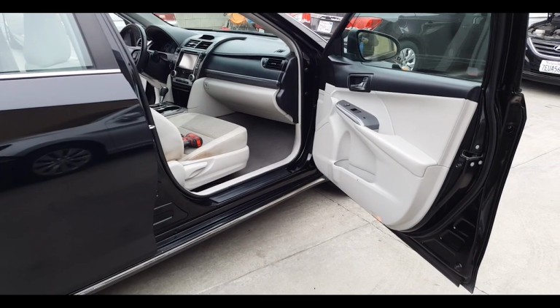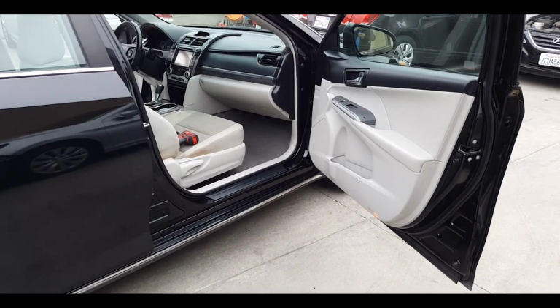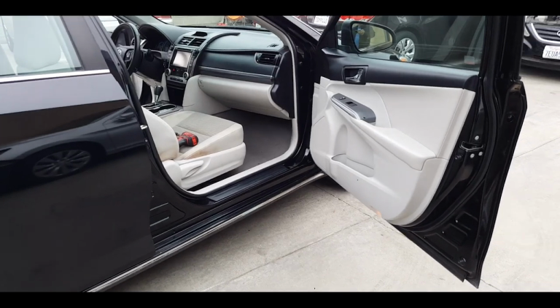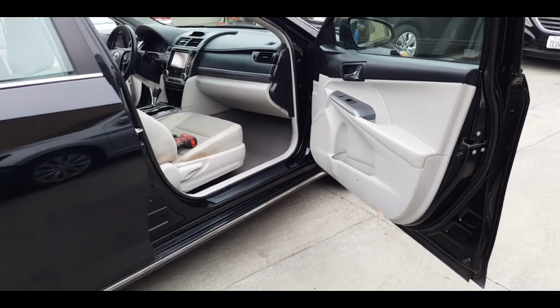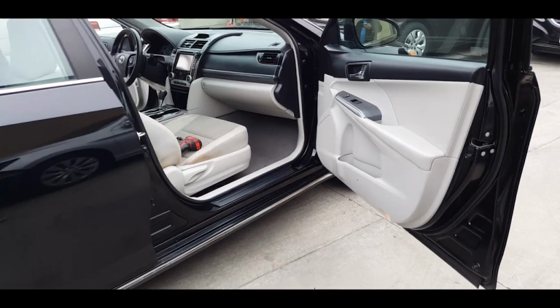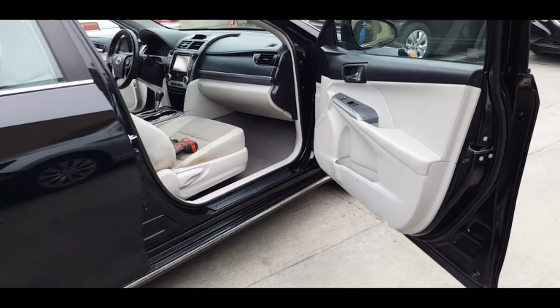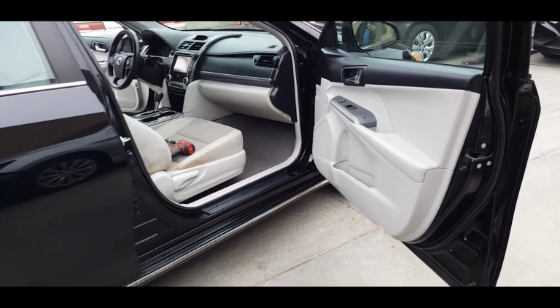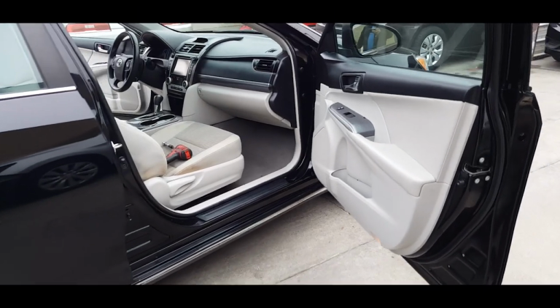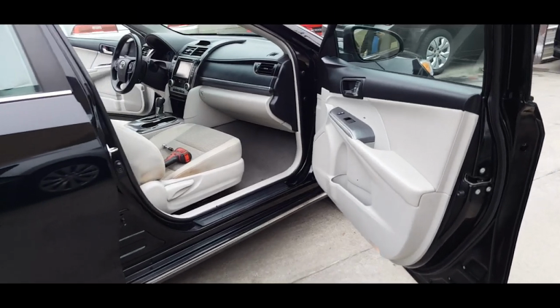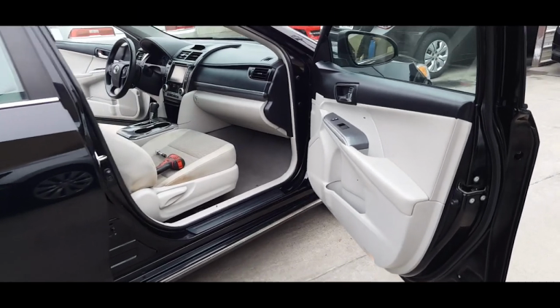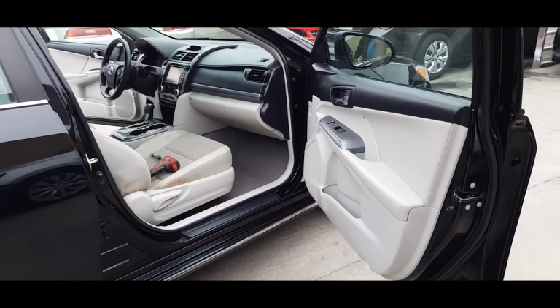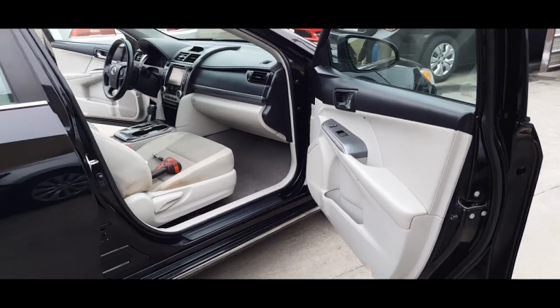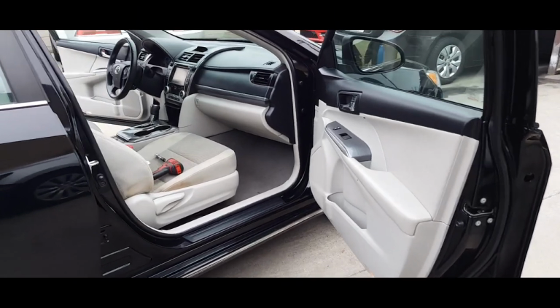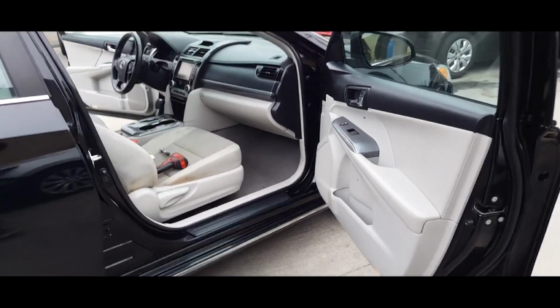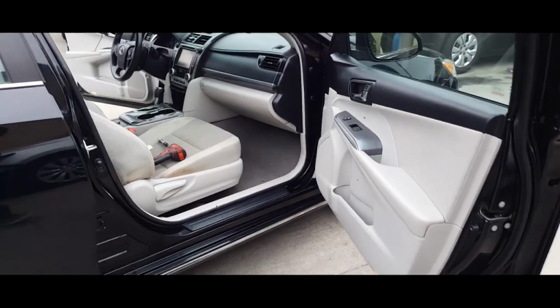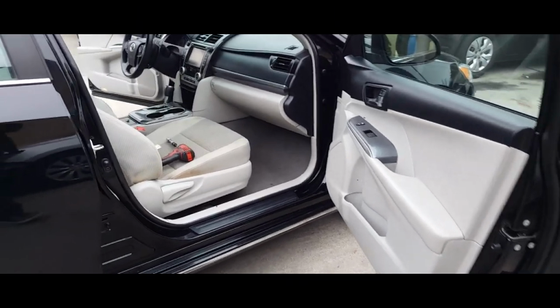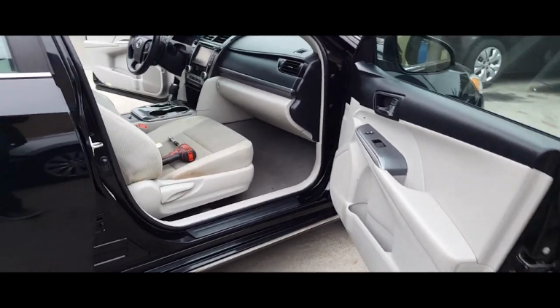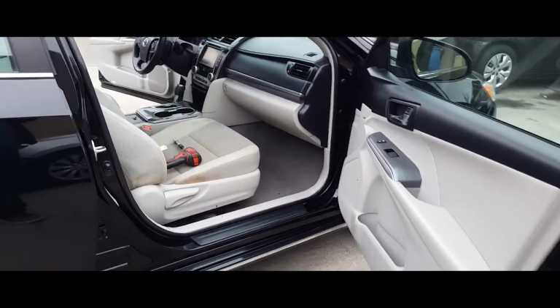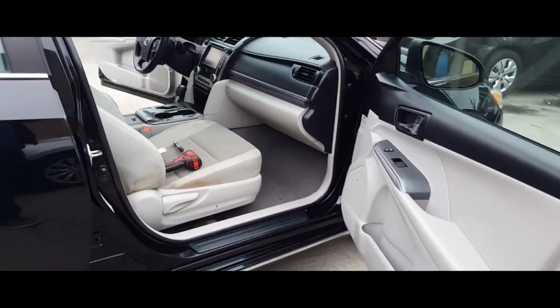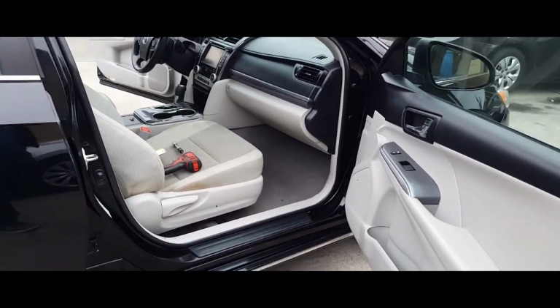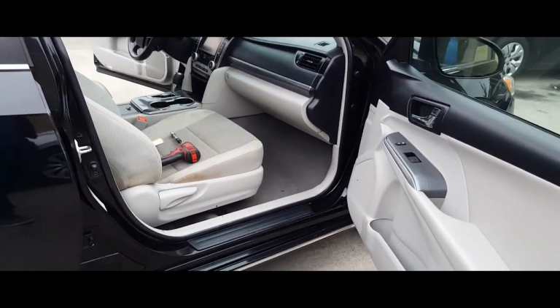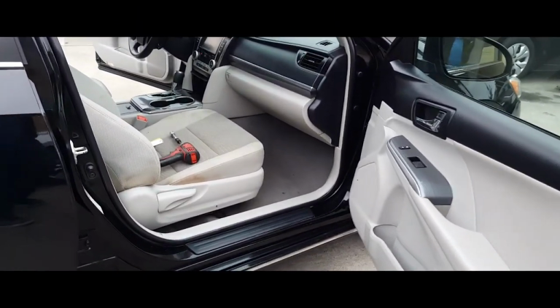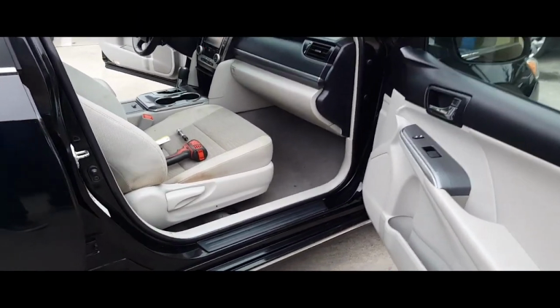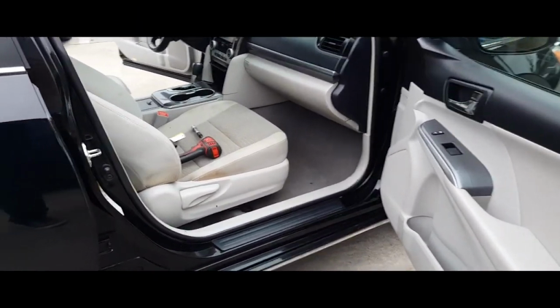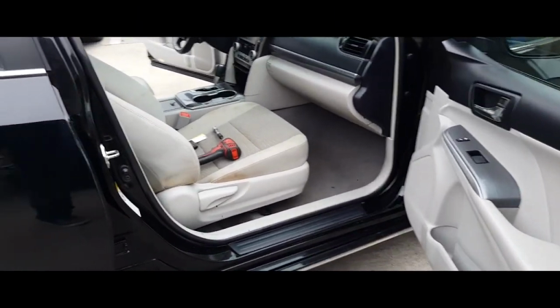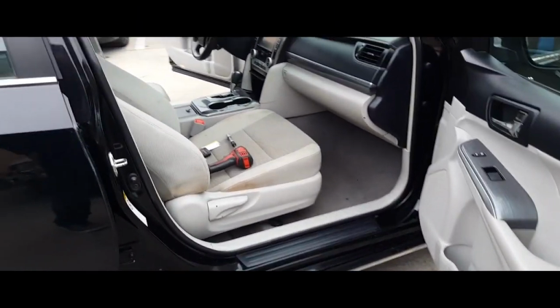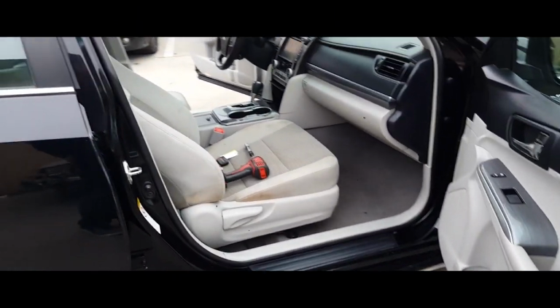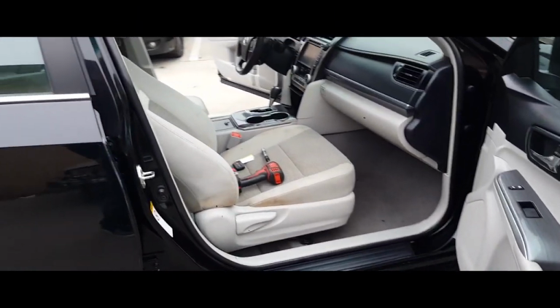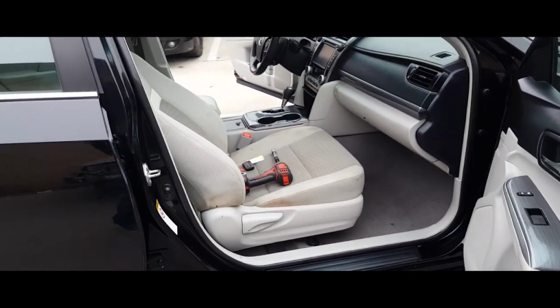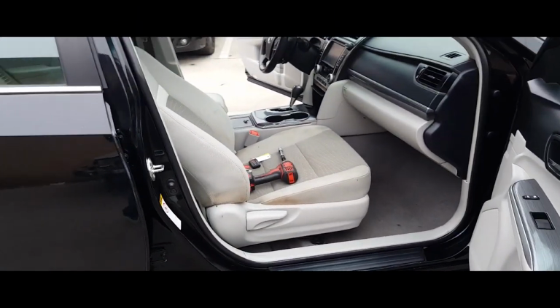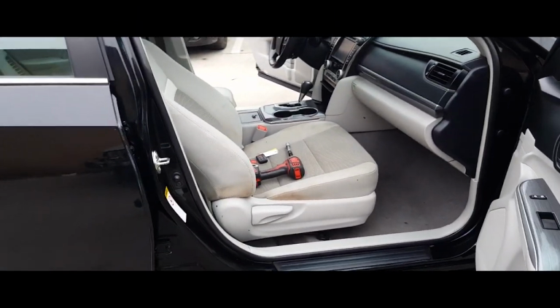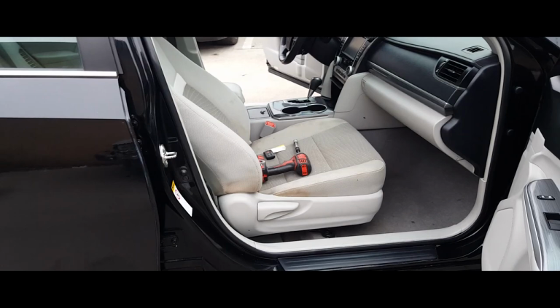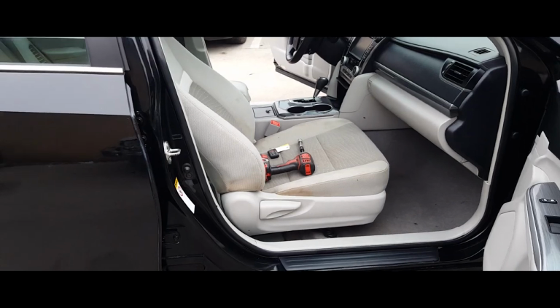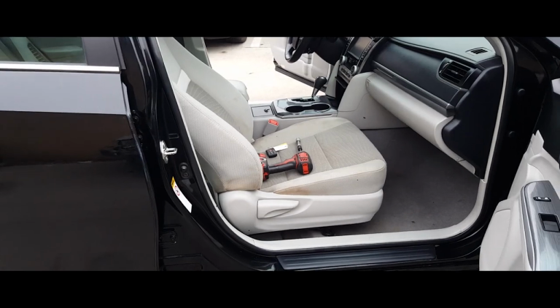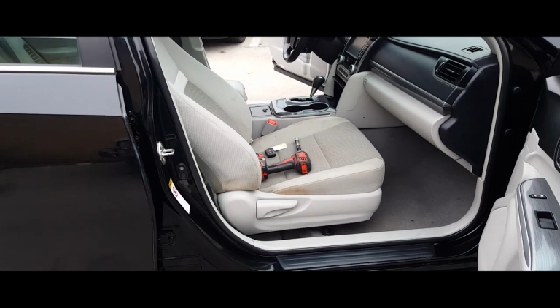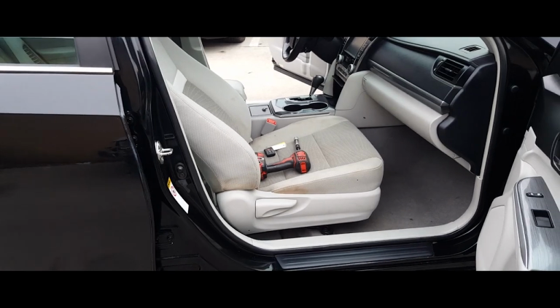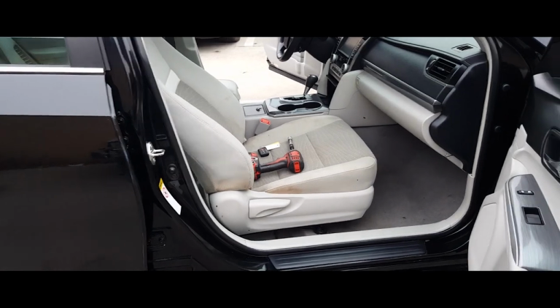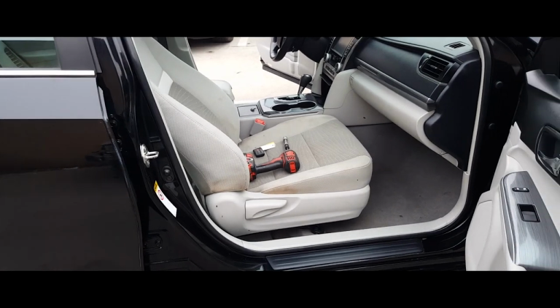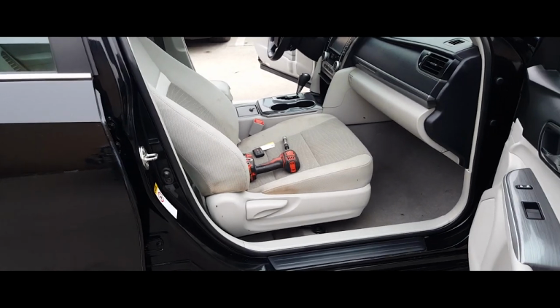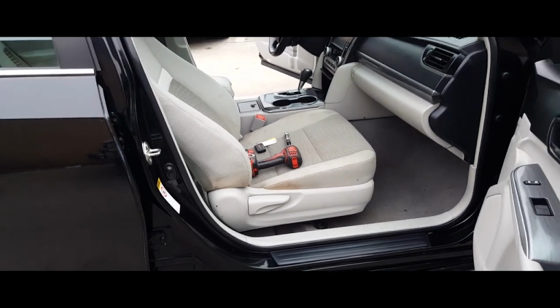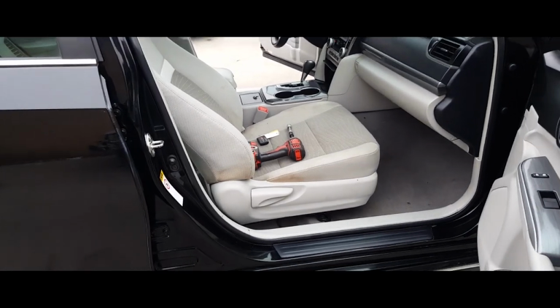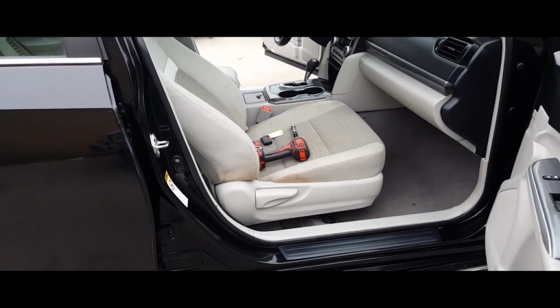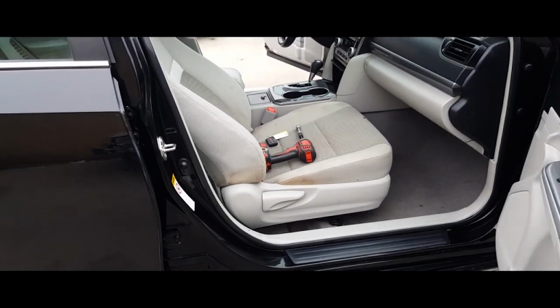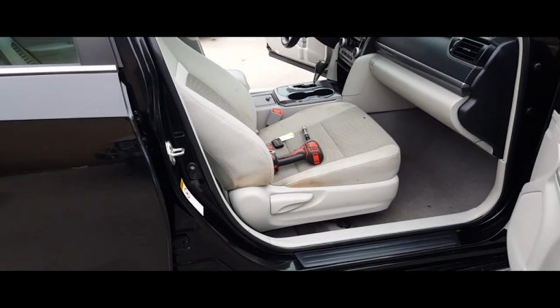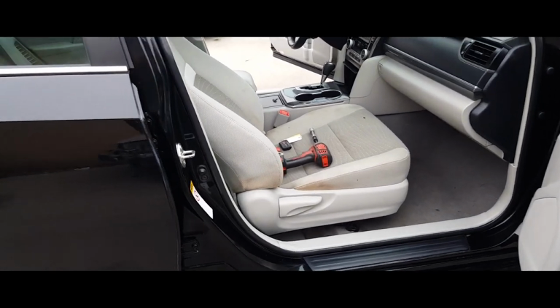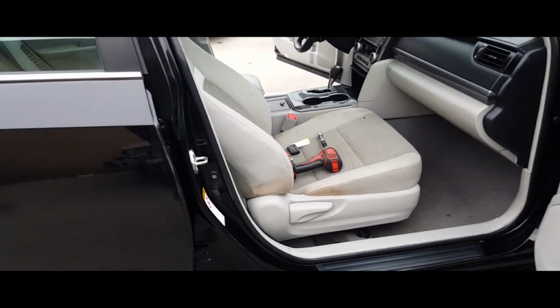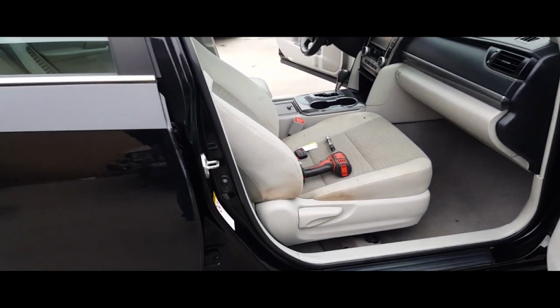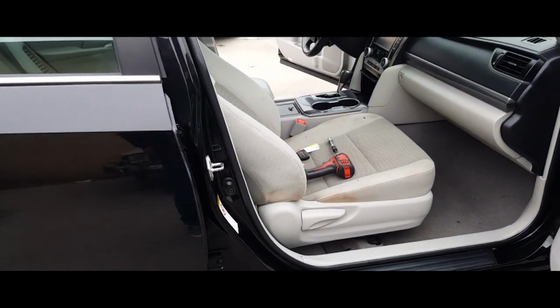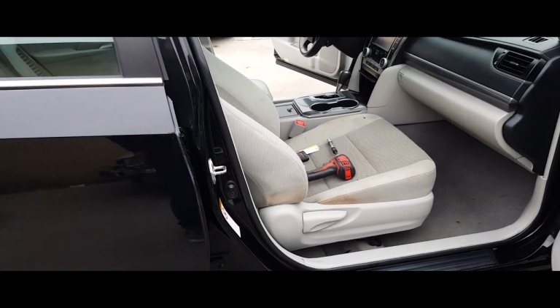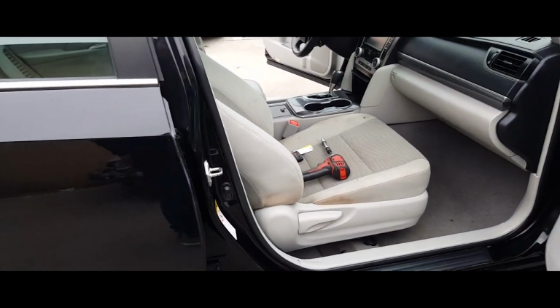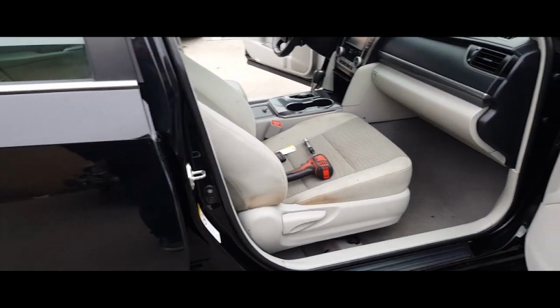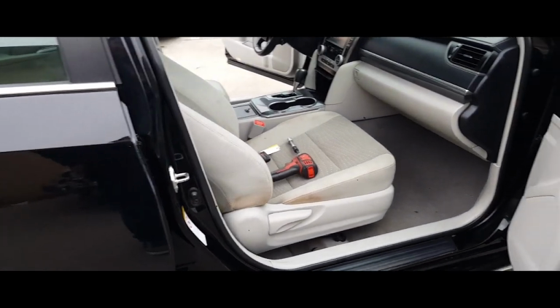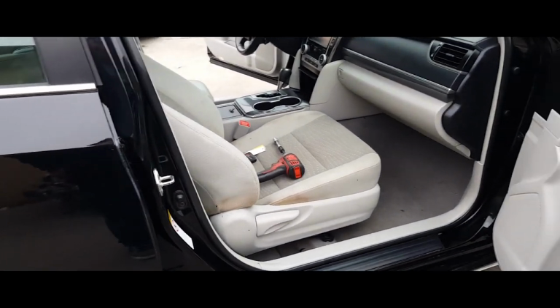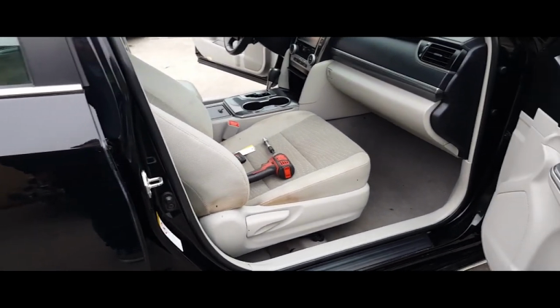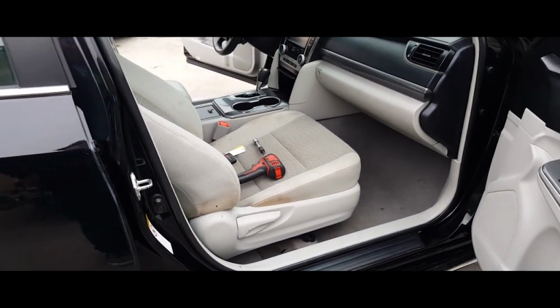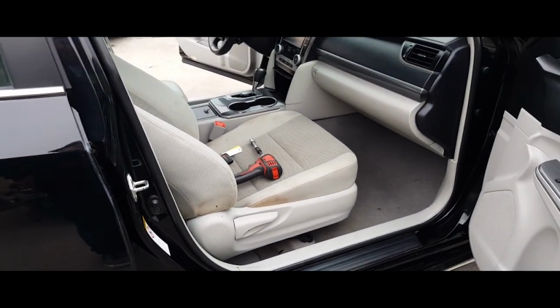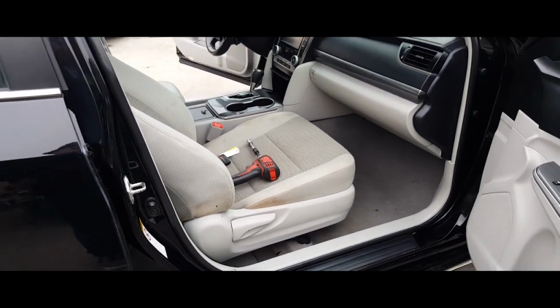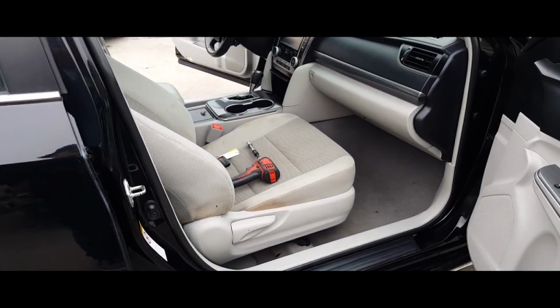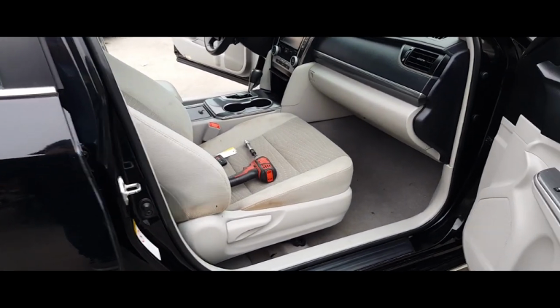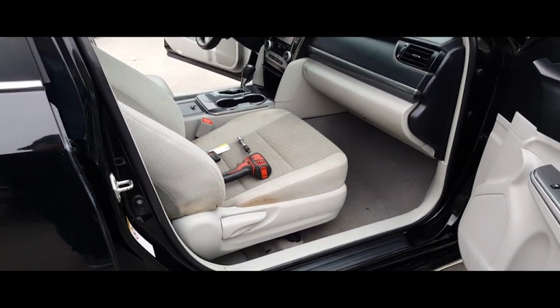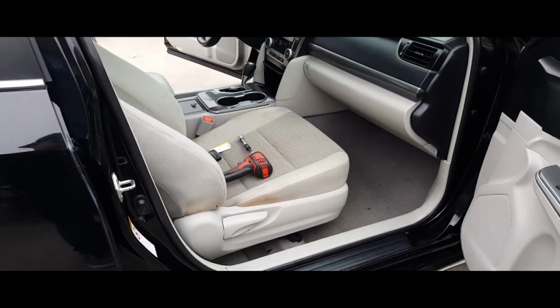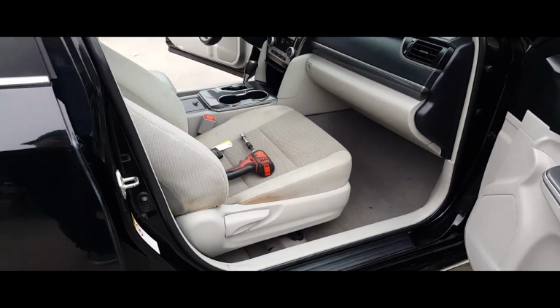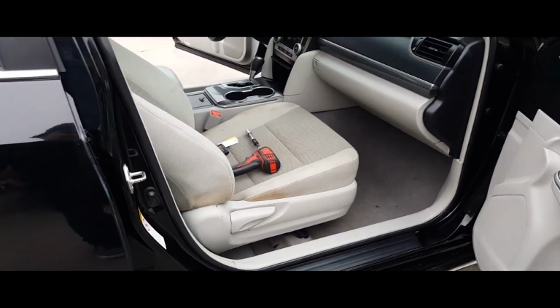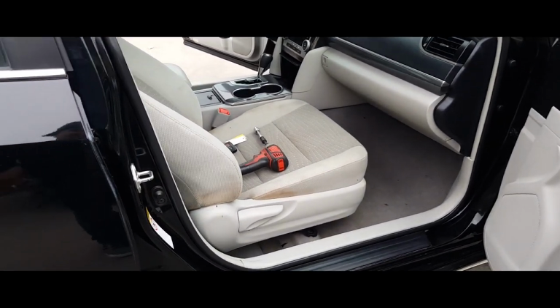Hey YouTube, today I'm going to remove a passenger seat from a 2015 Toyota Camry.